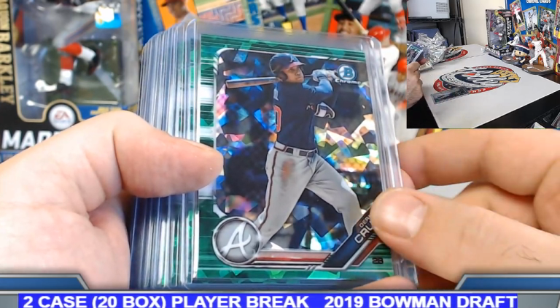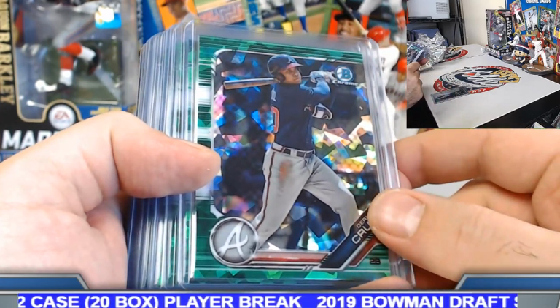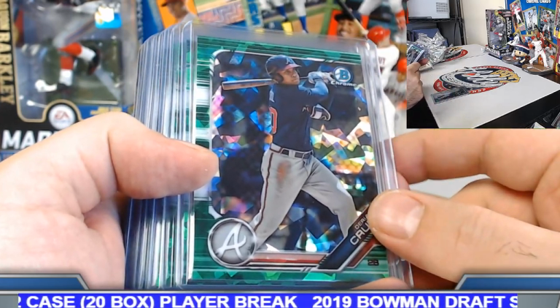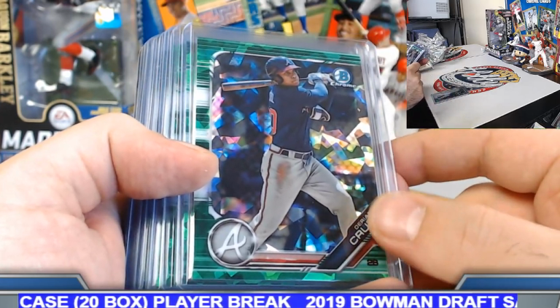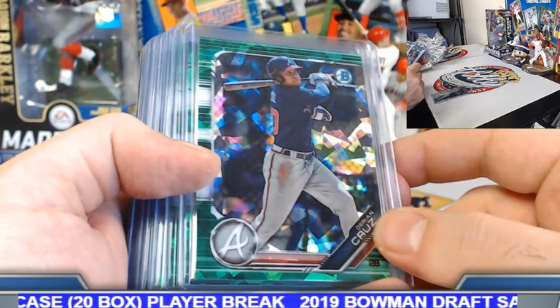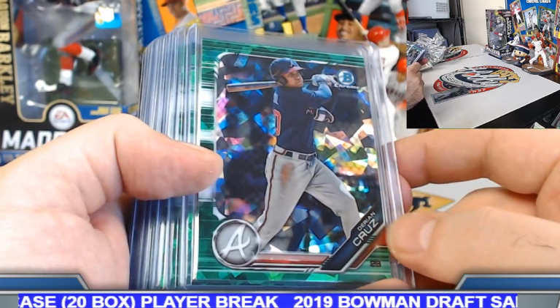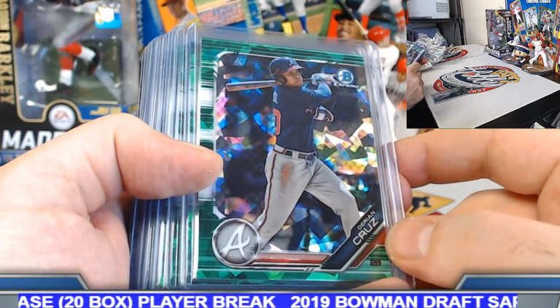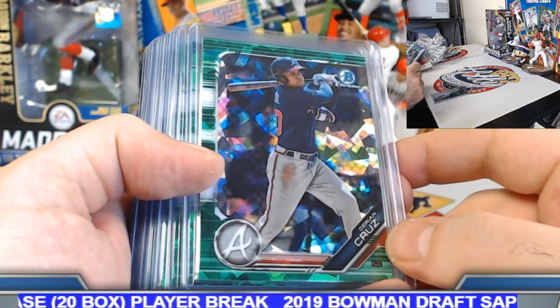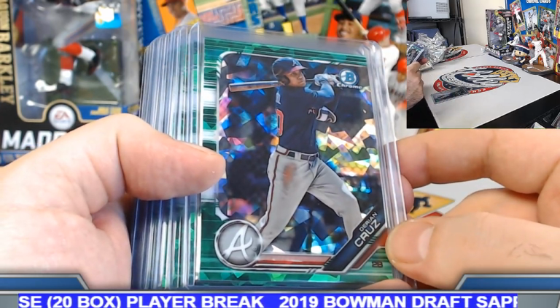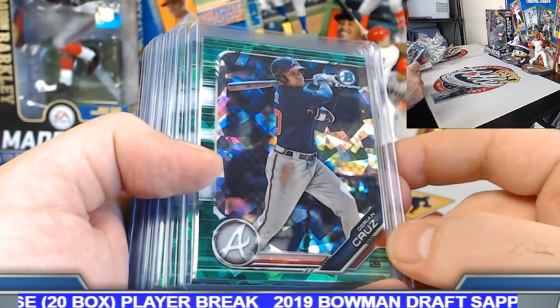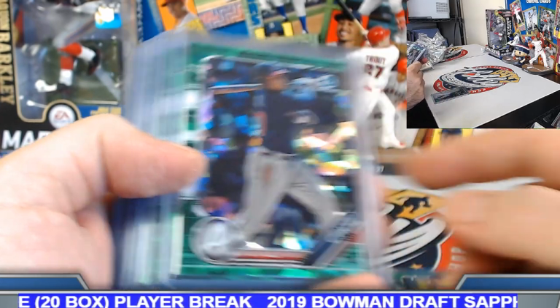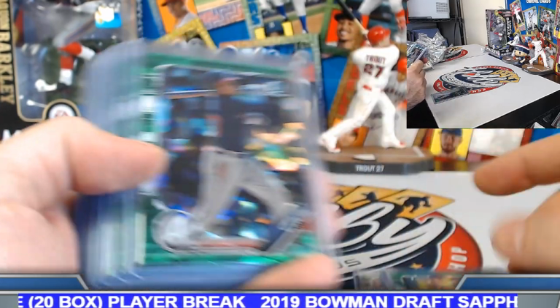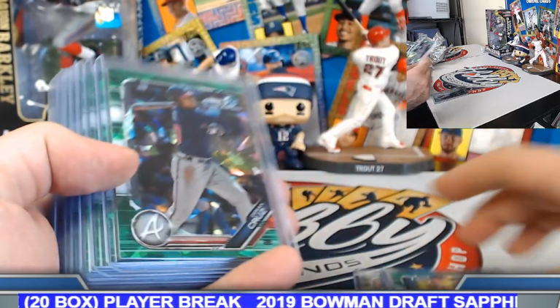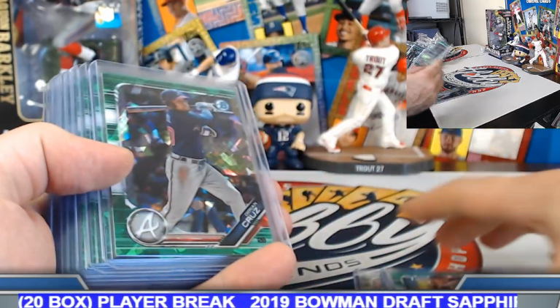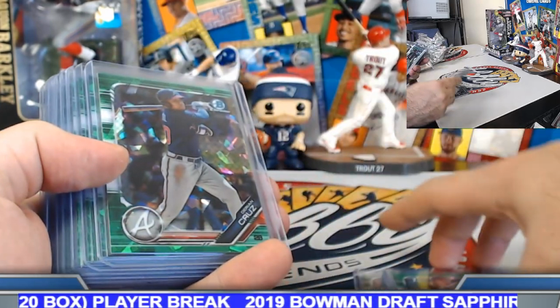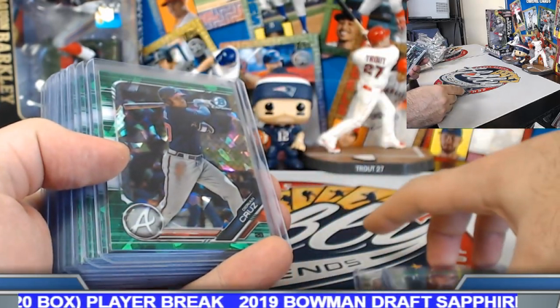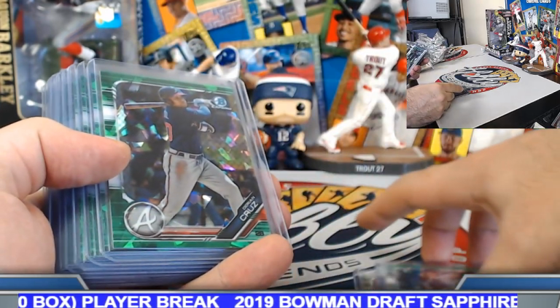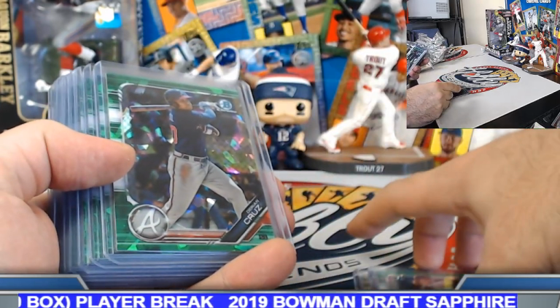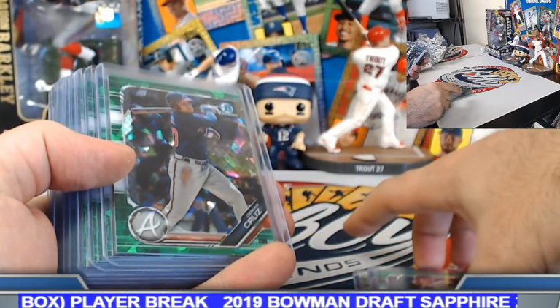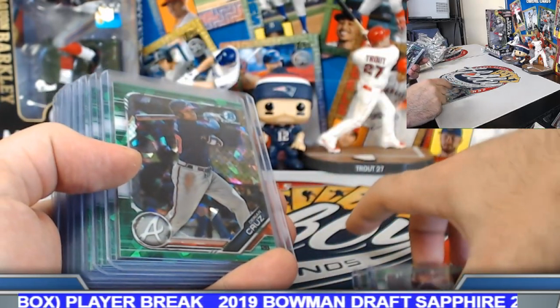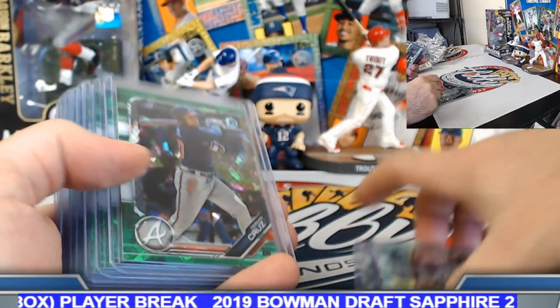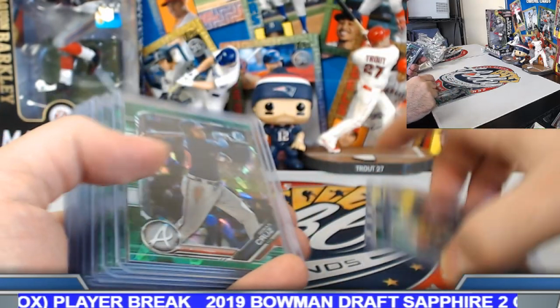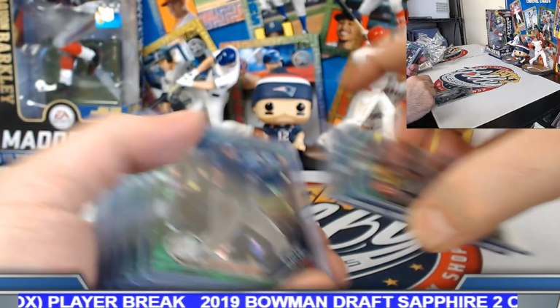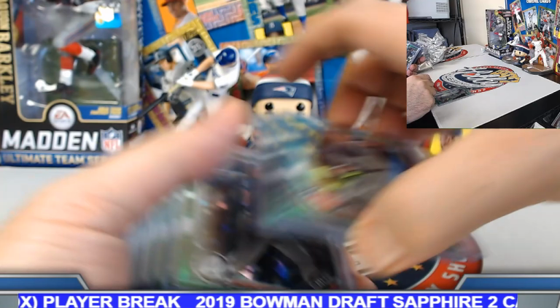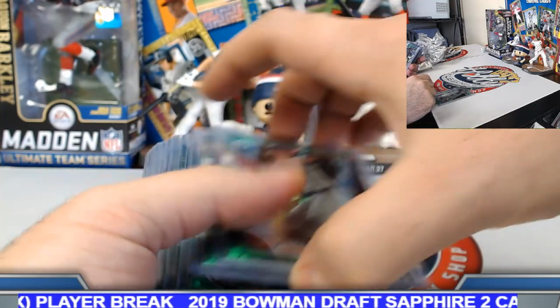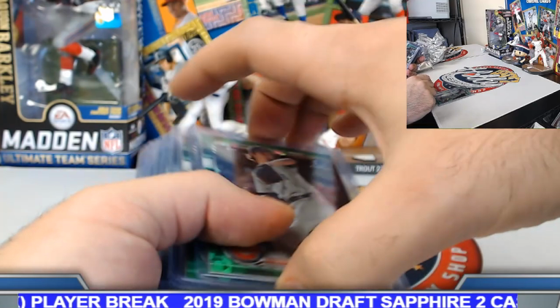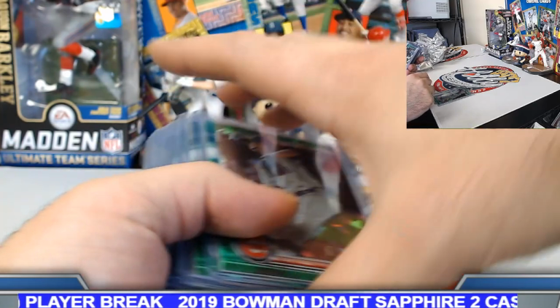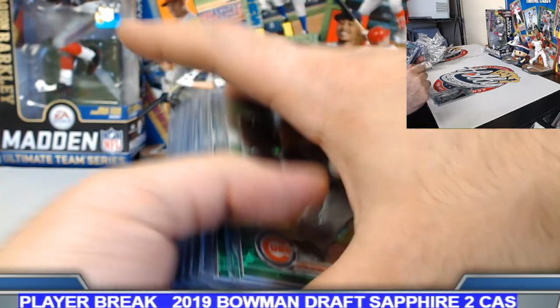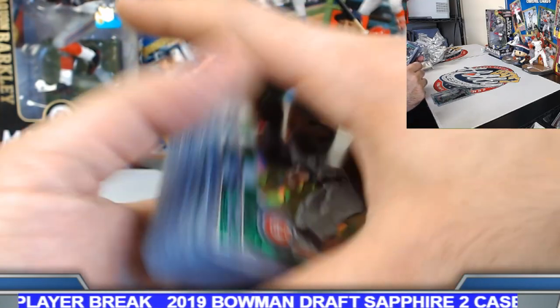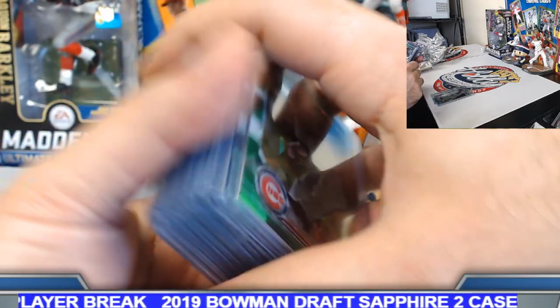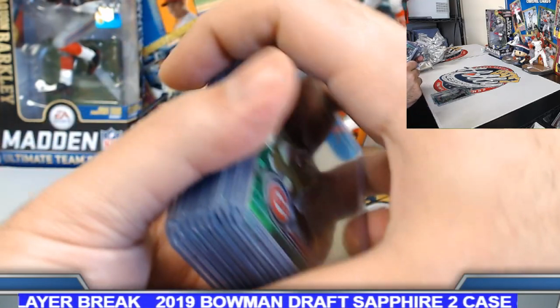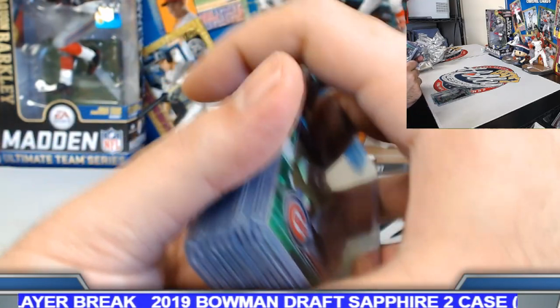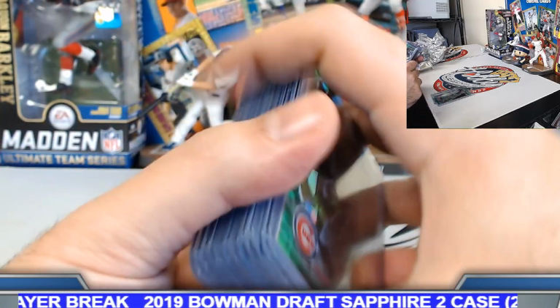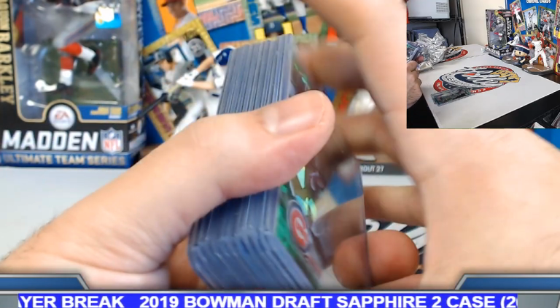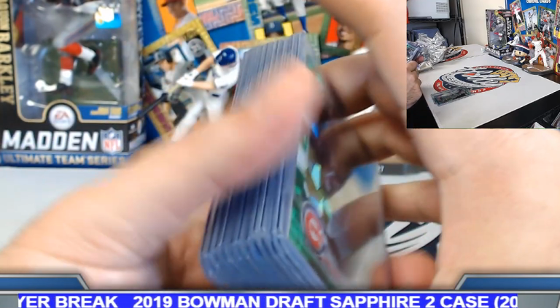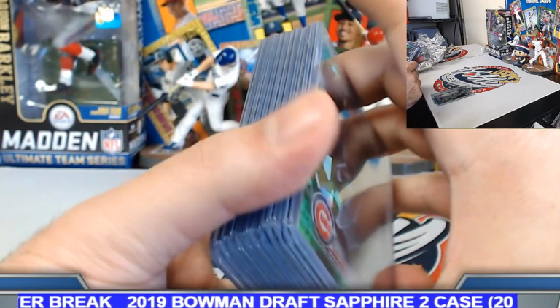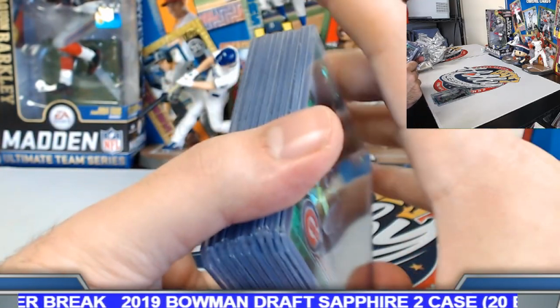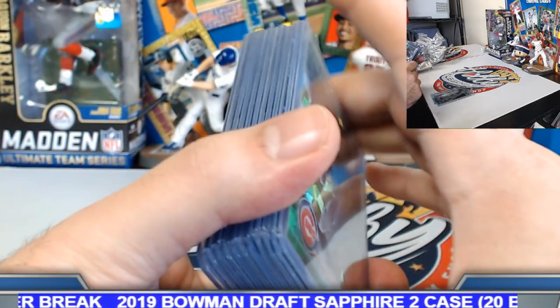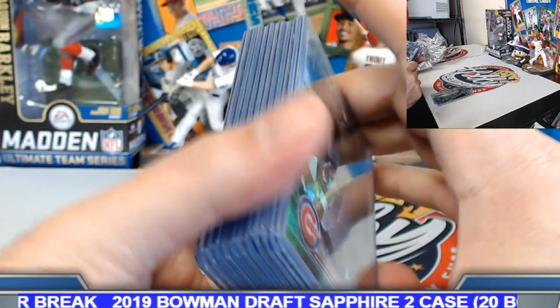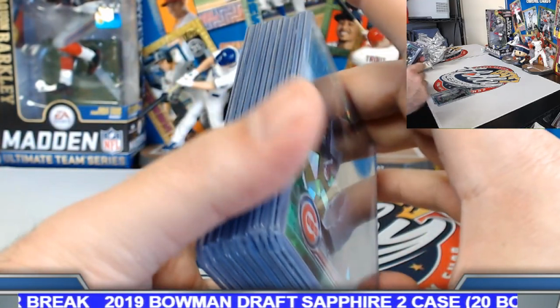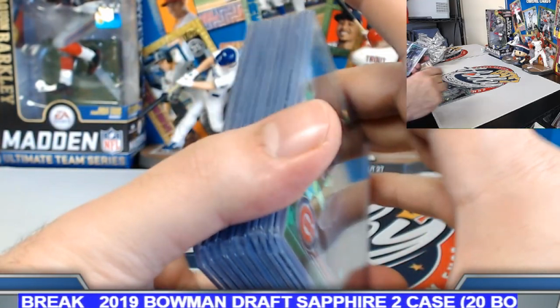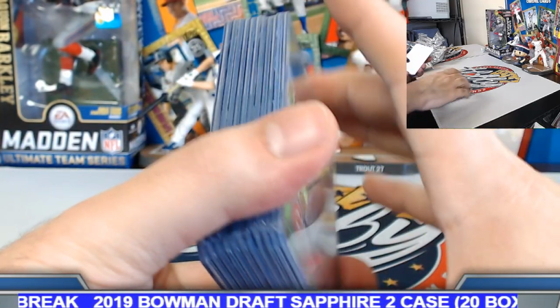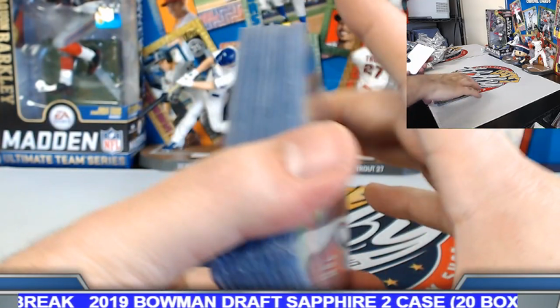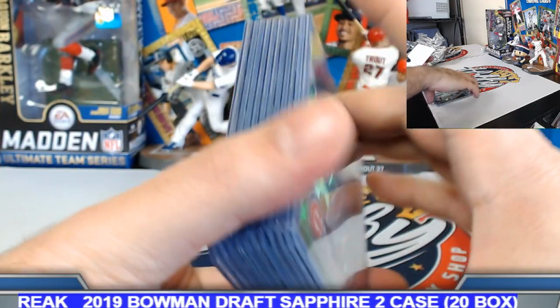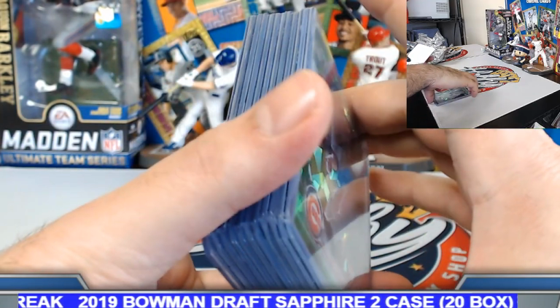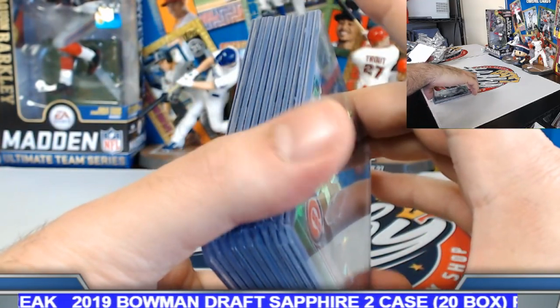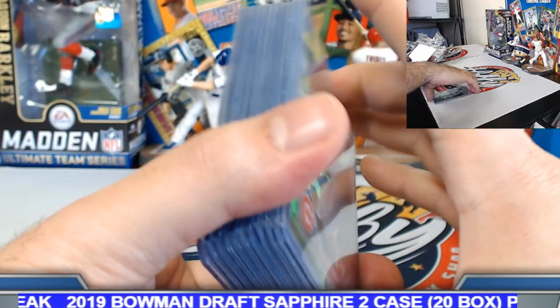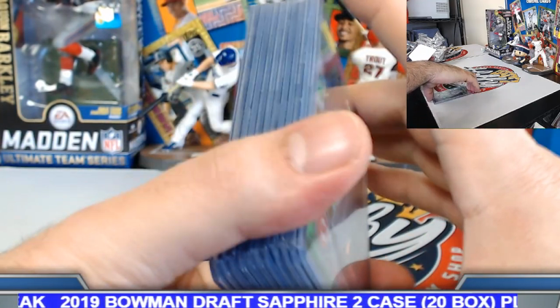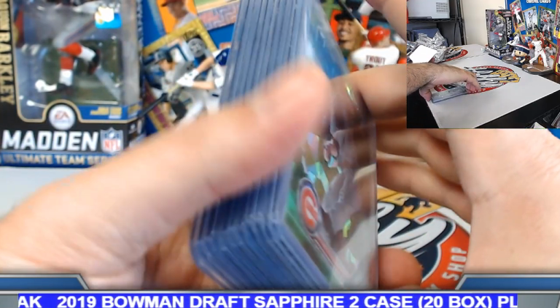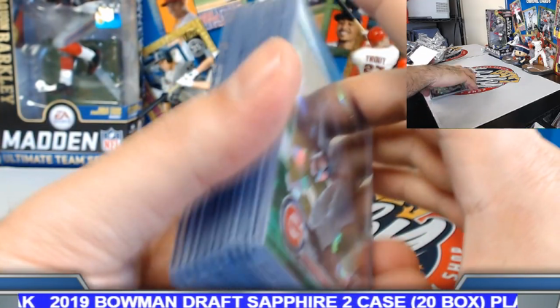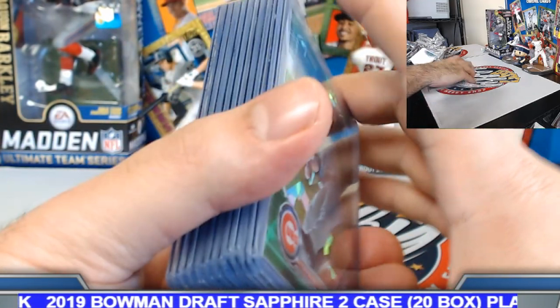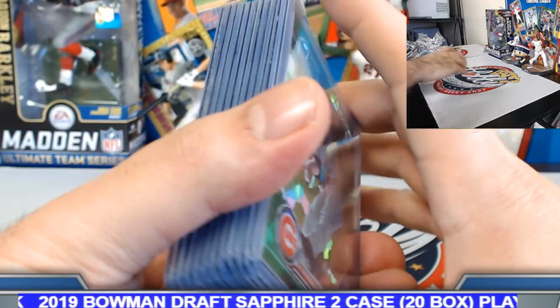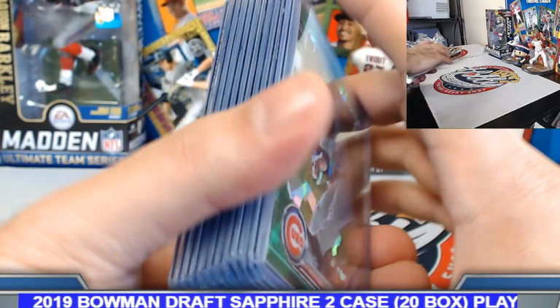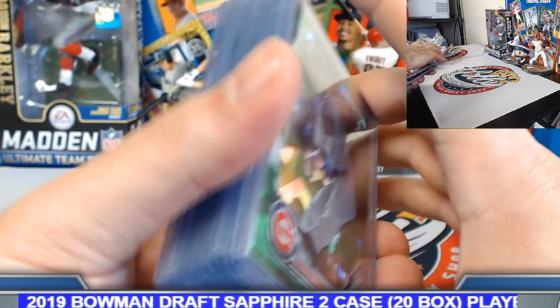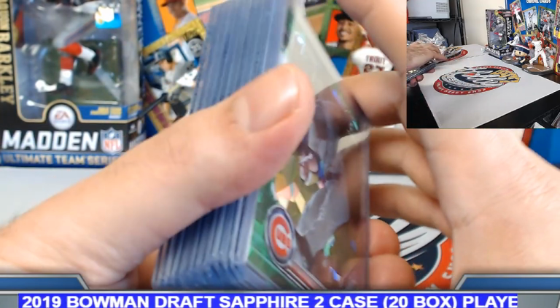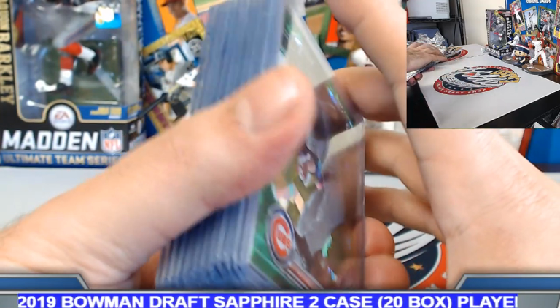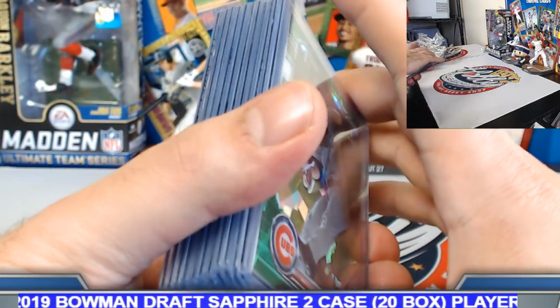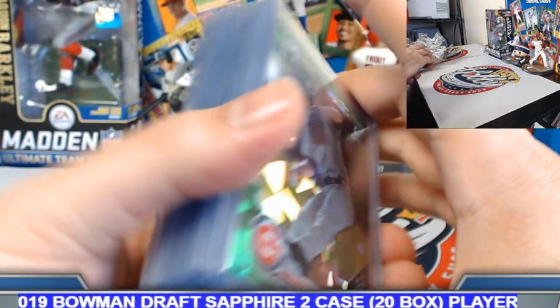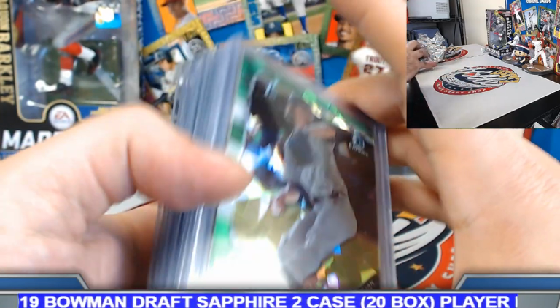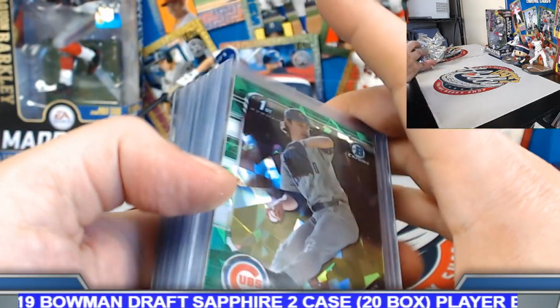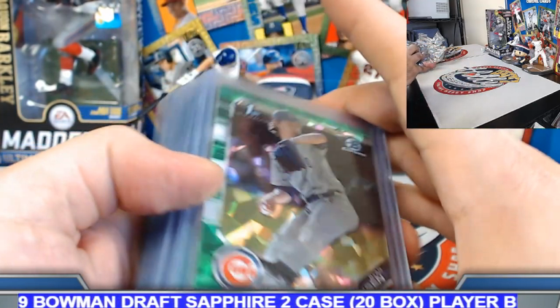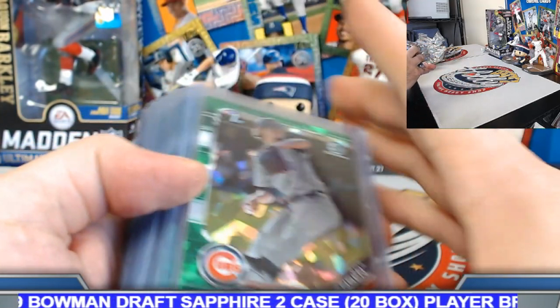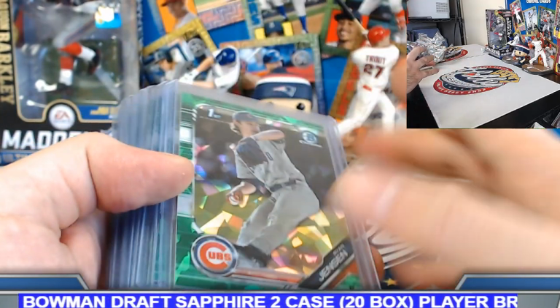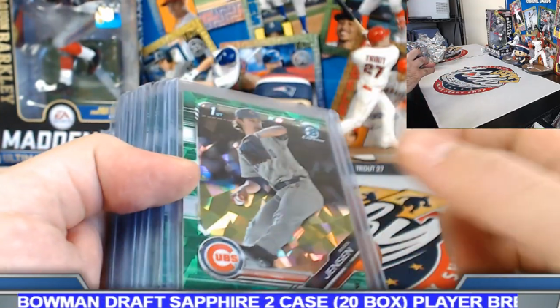Two cases should only be about $3,000 — fifteen to eighteen hundred or so per case on this stuff.